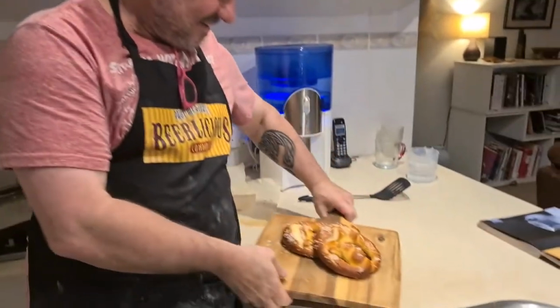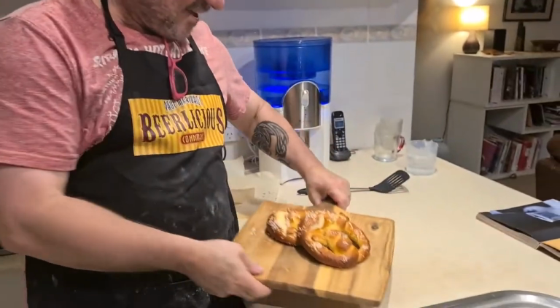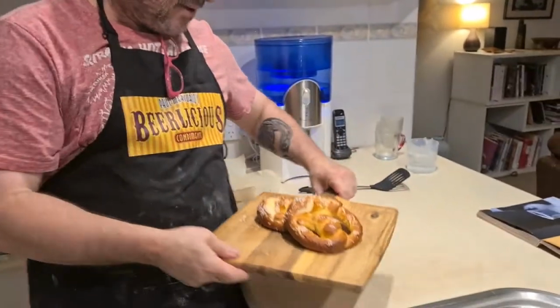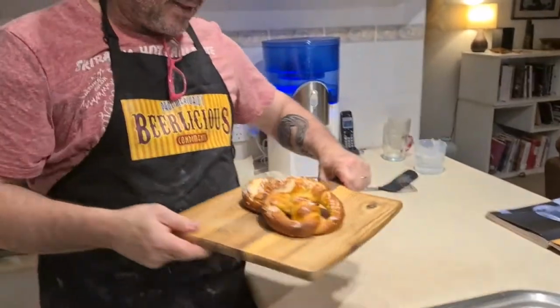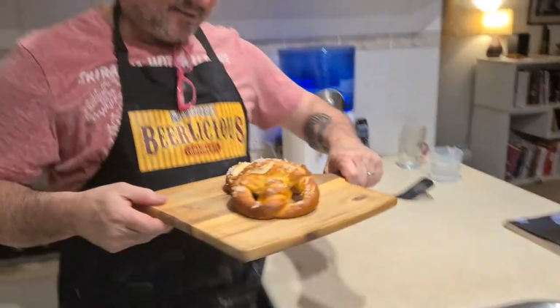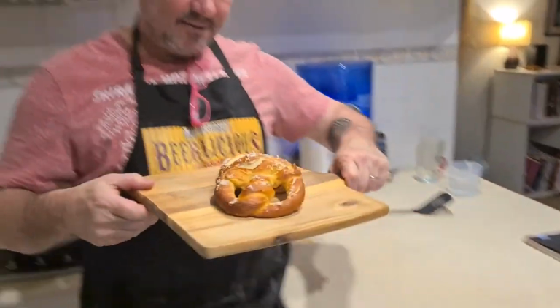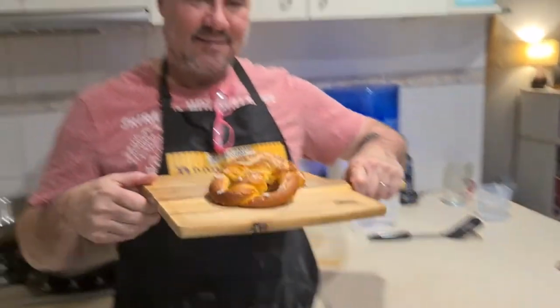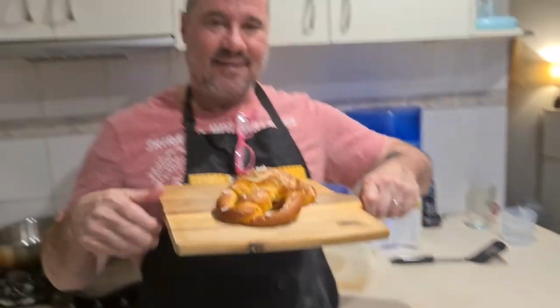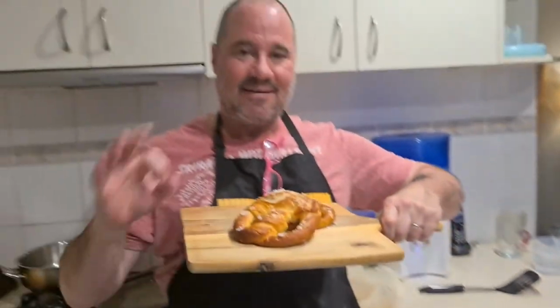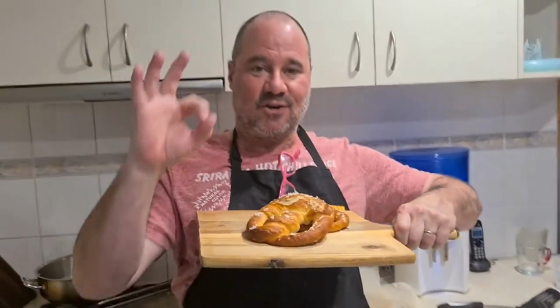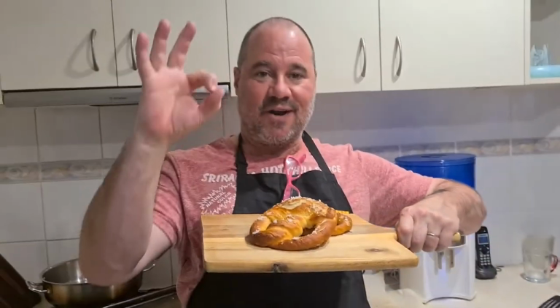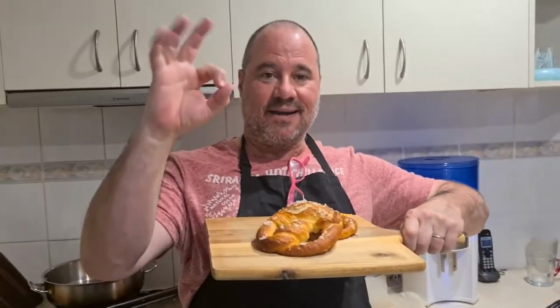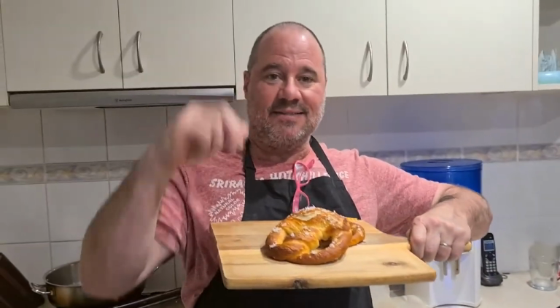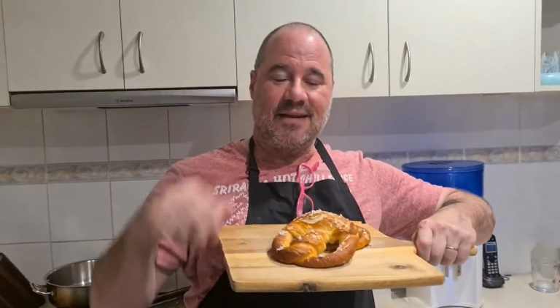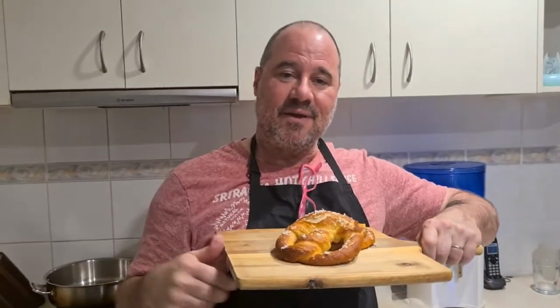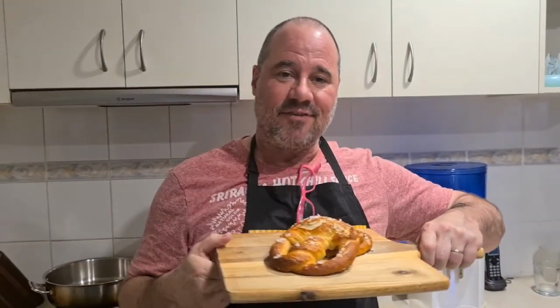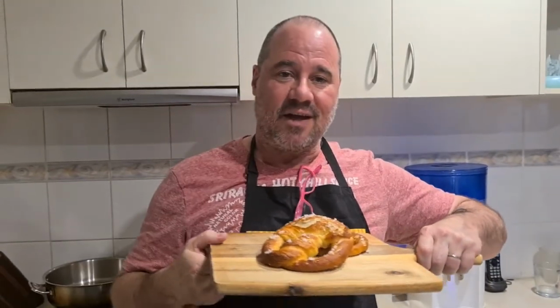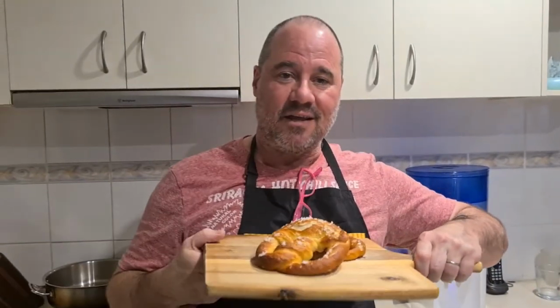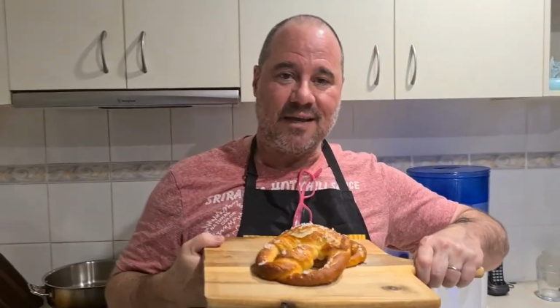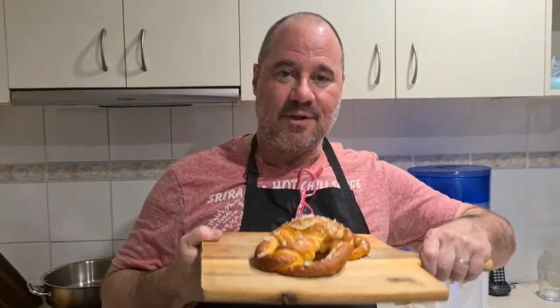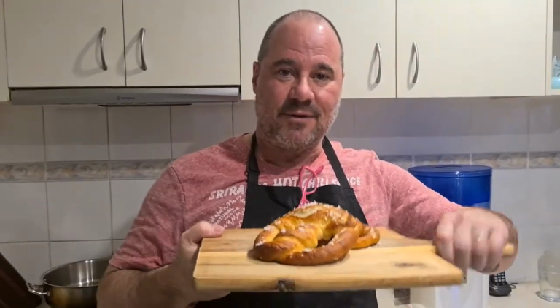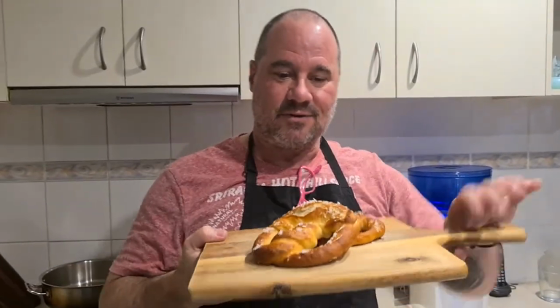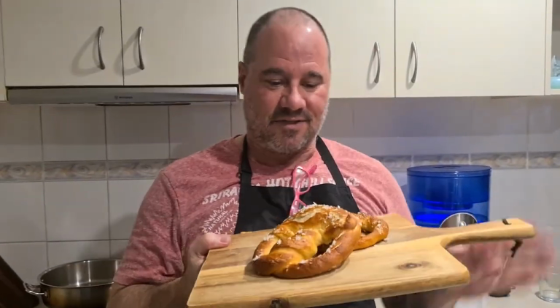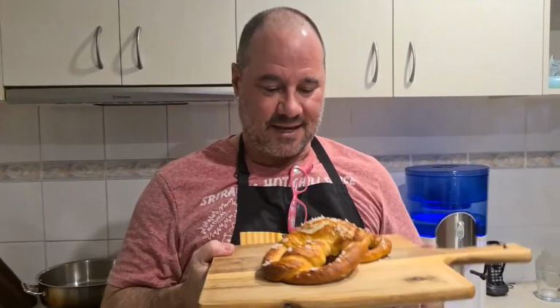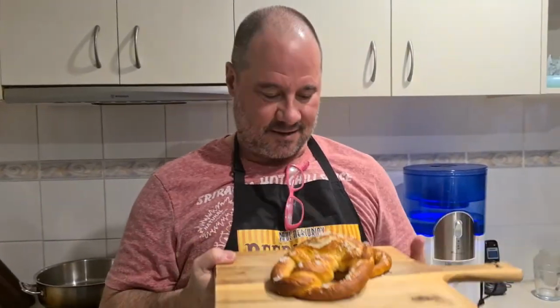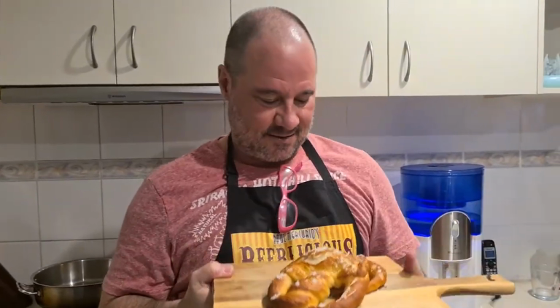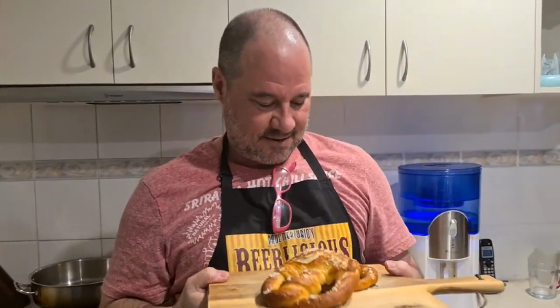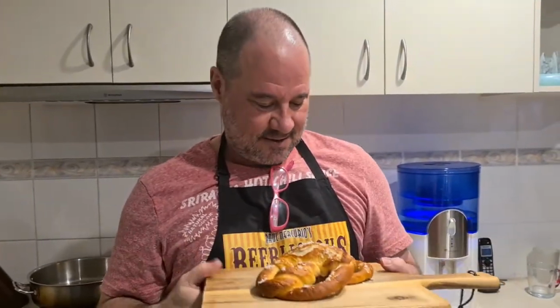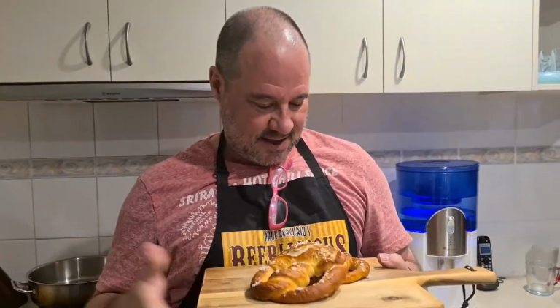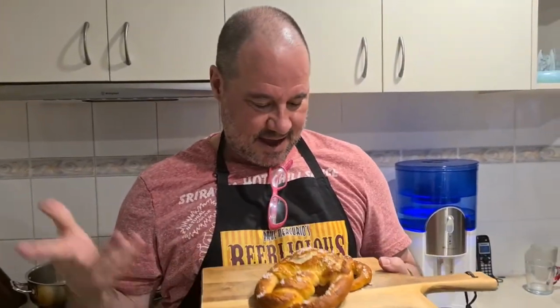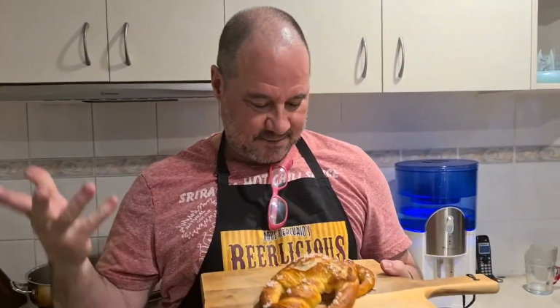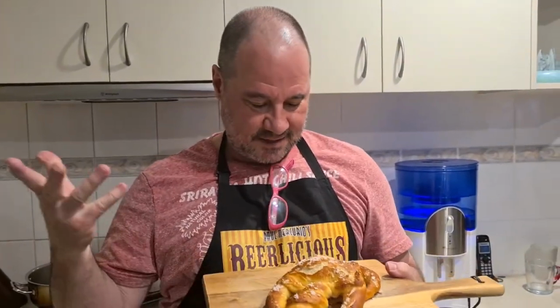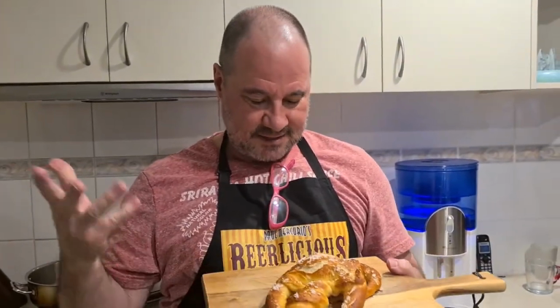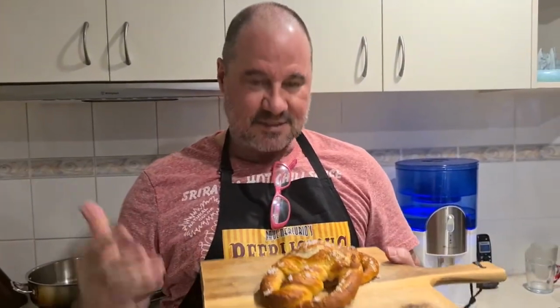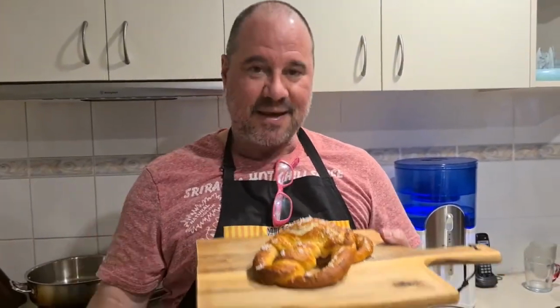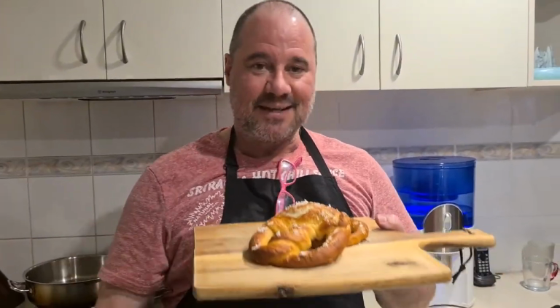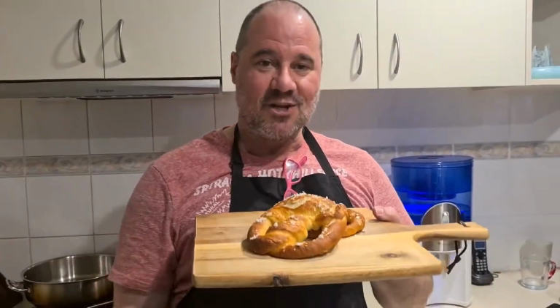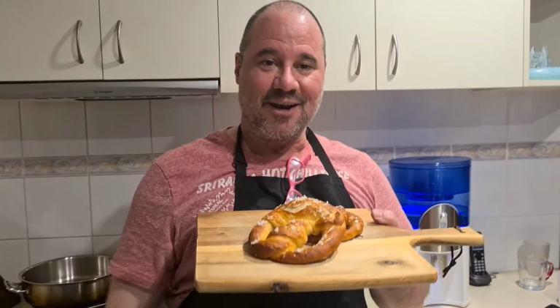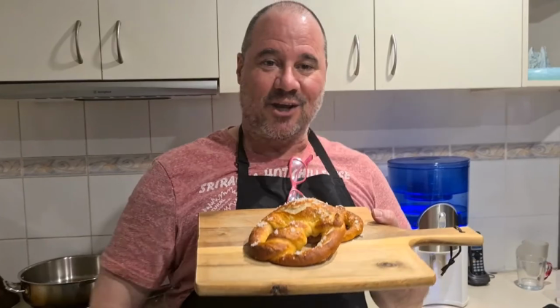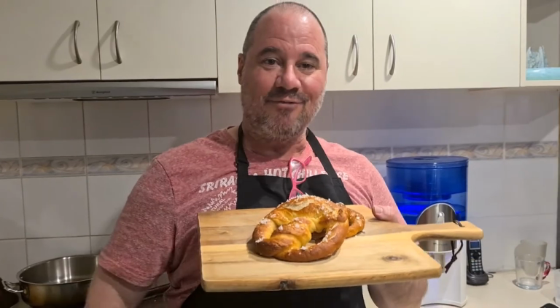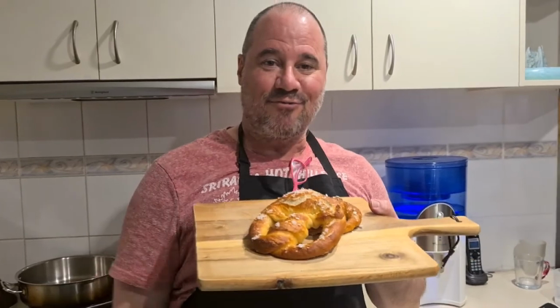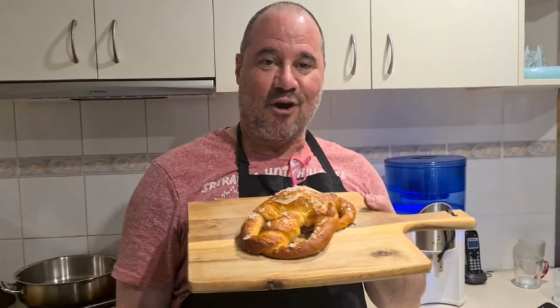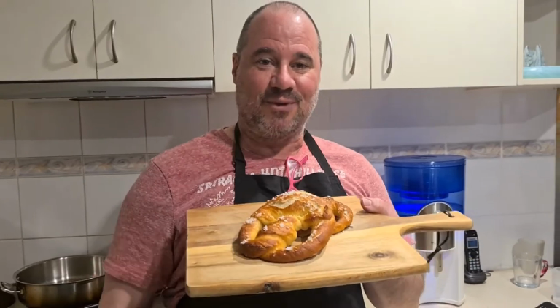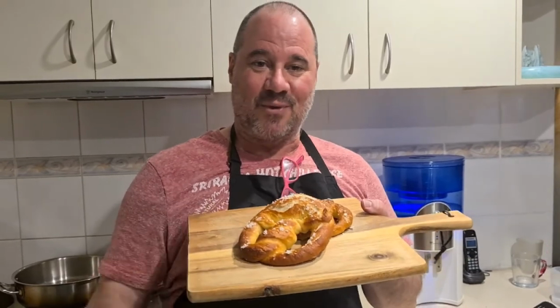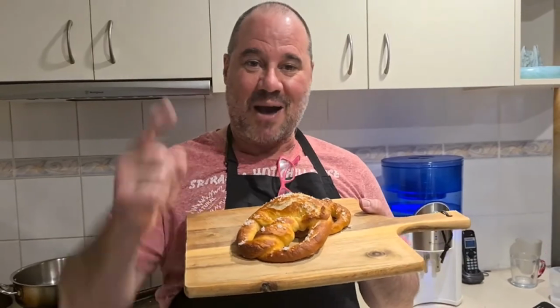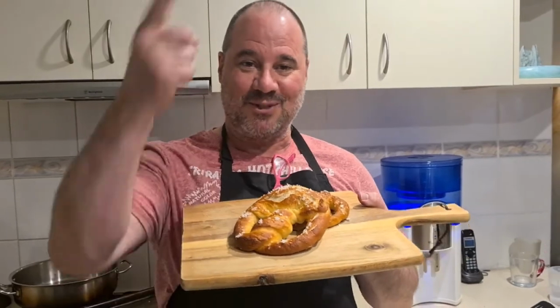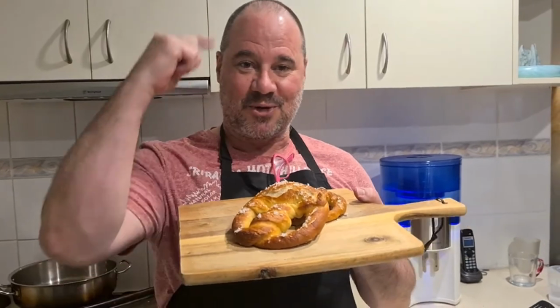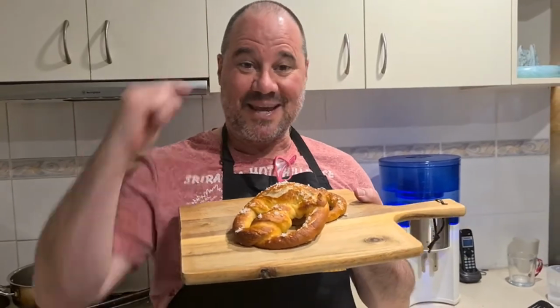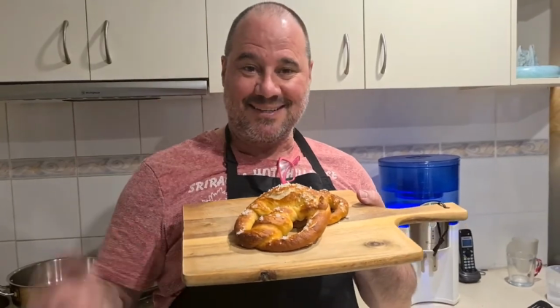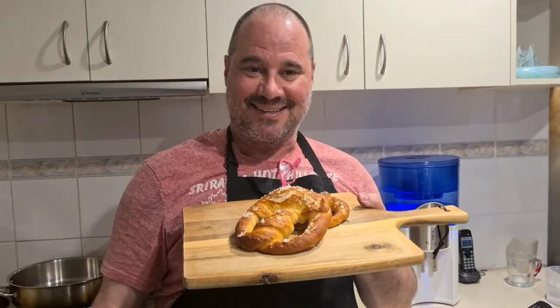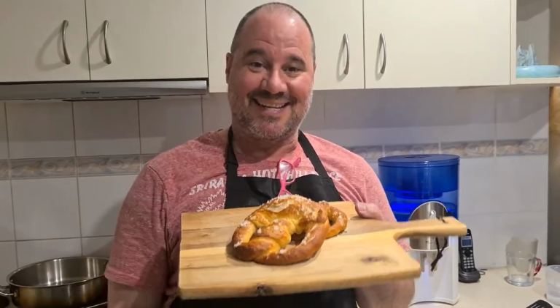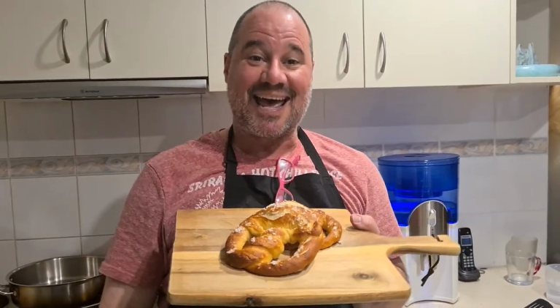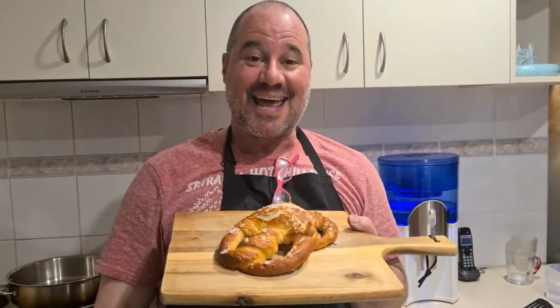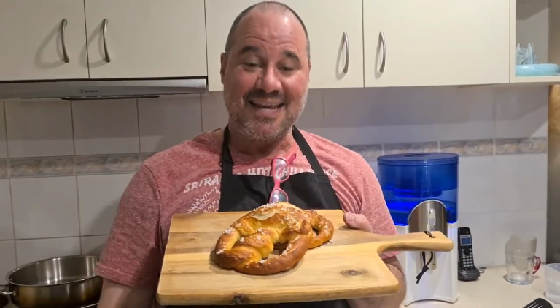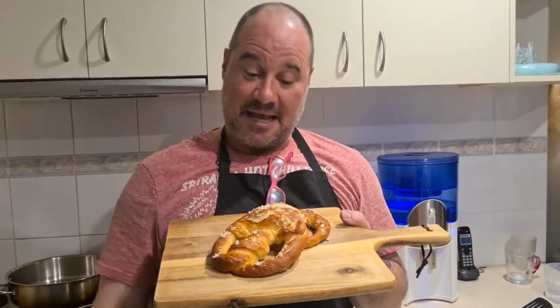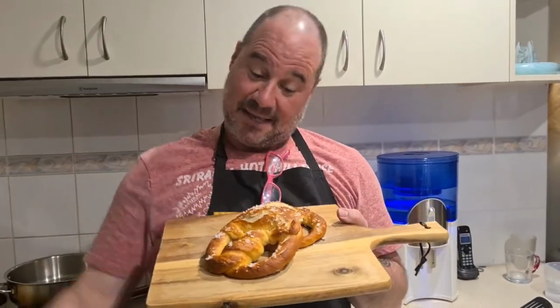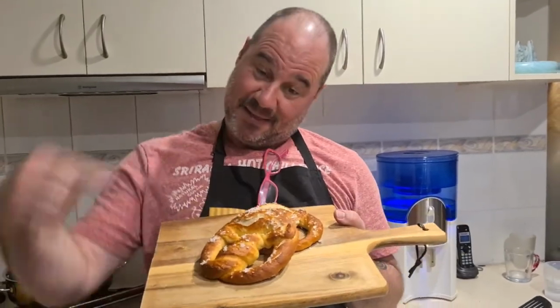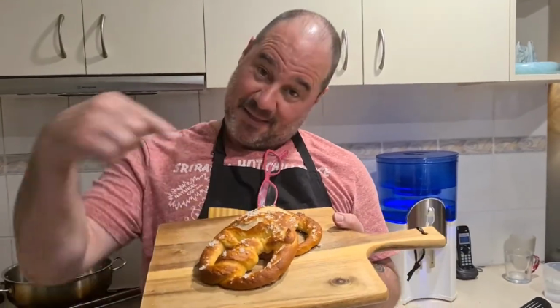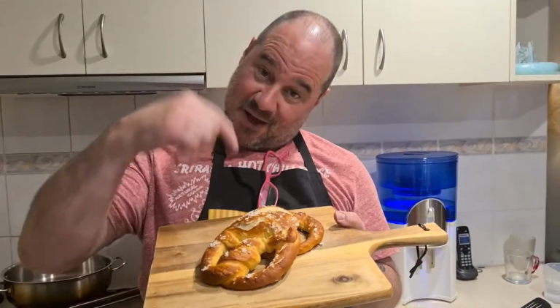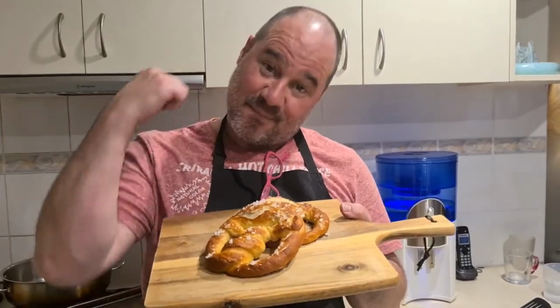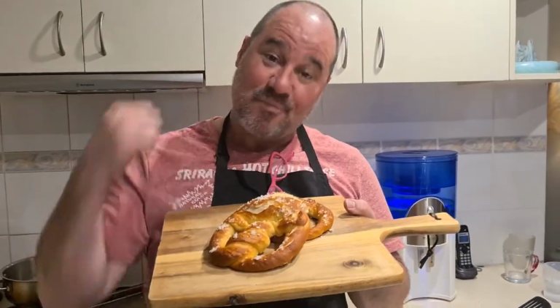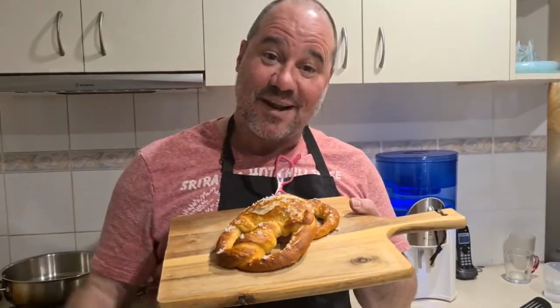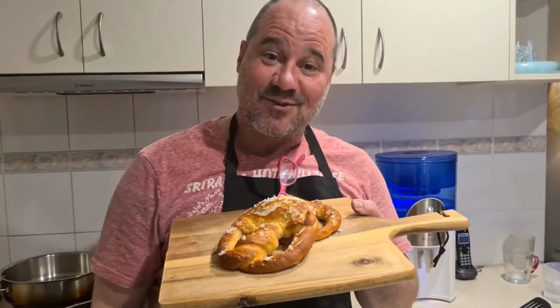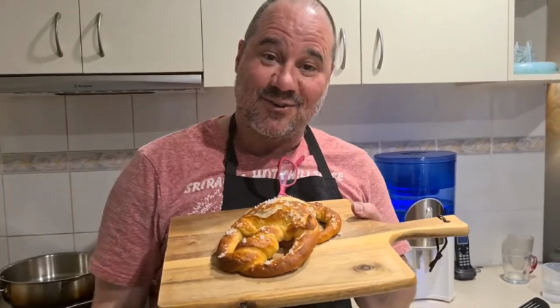Have a crack, send me a photo, let me know what you think. This is me signing off from 'You Are What You Eat' — and today, I'm a pretzel.